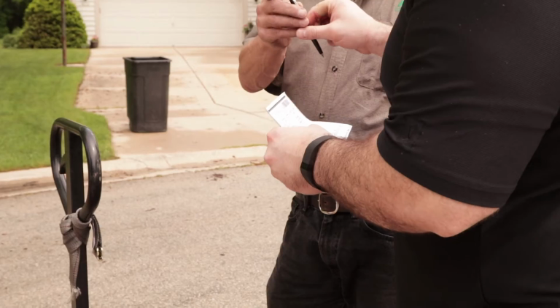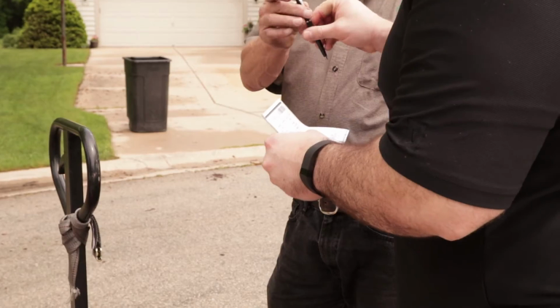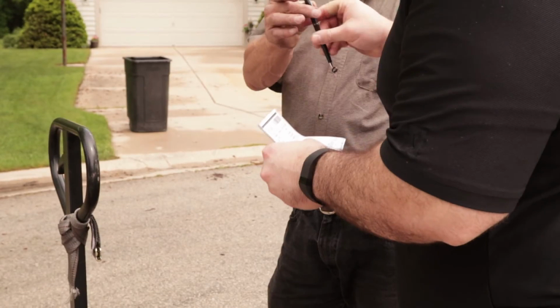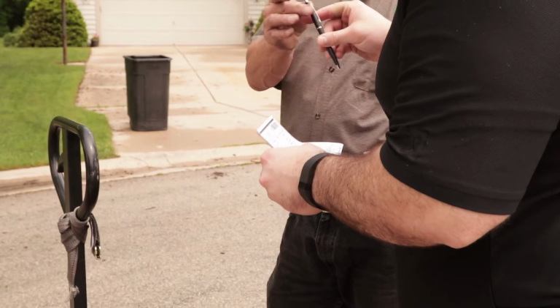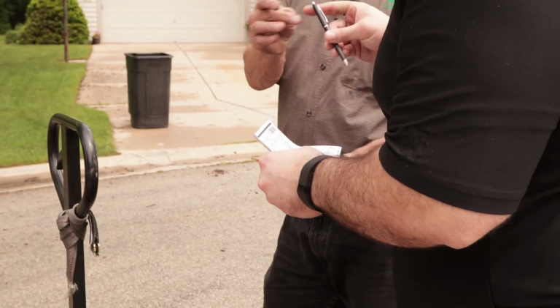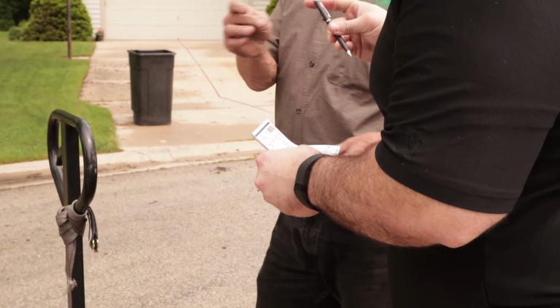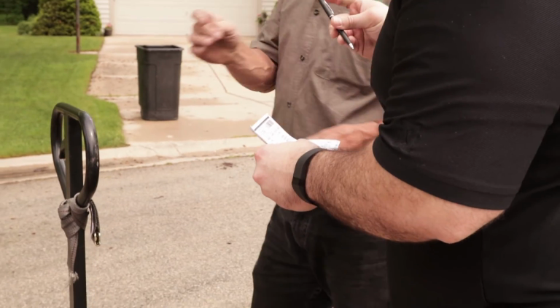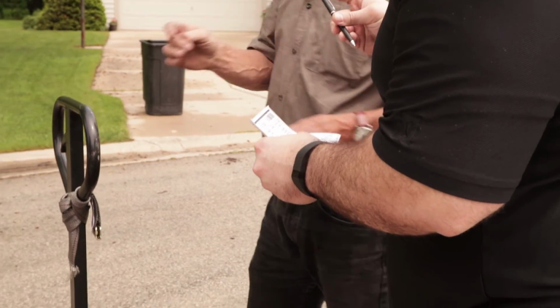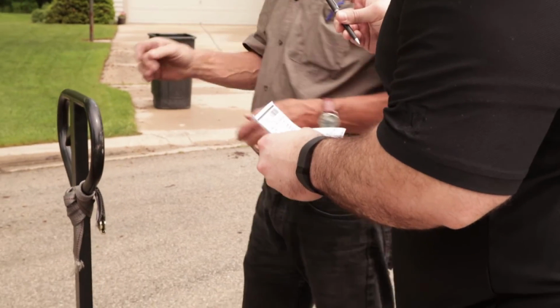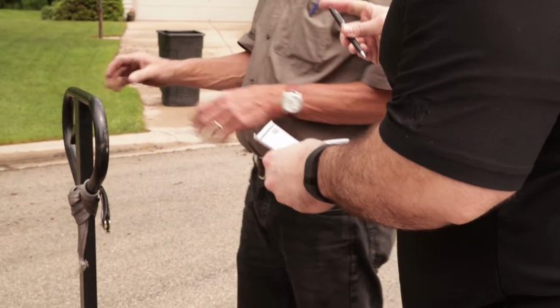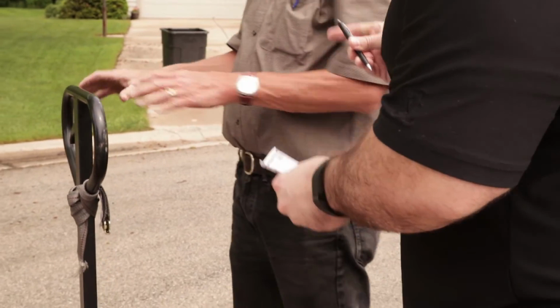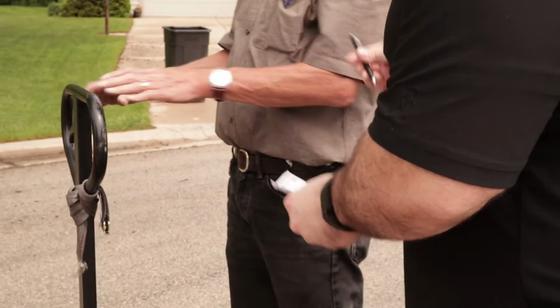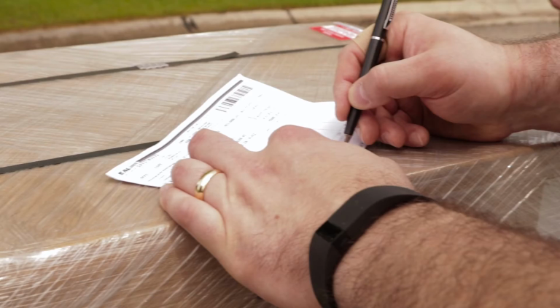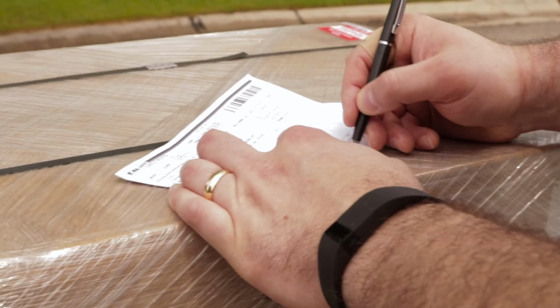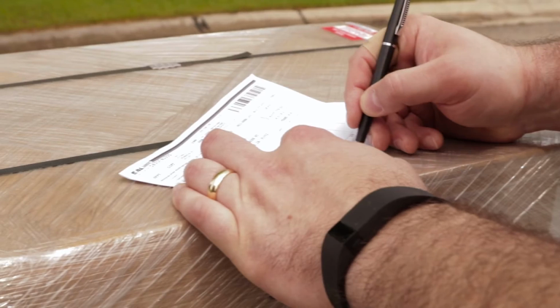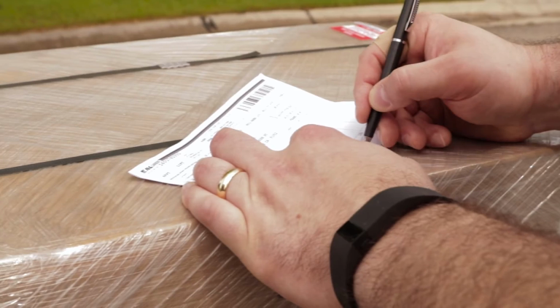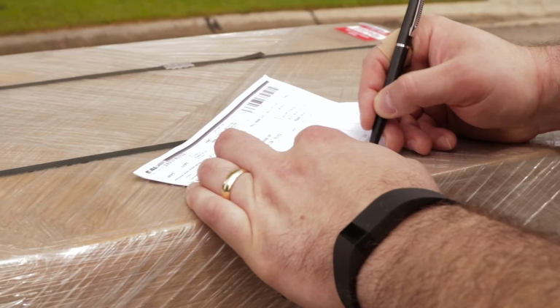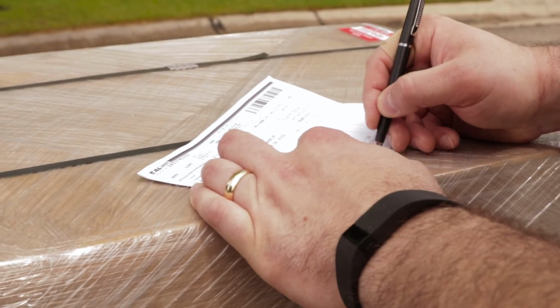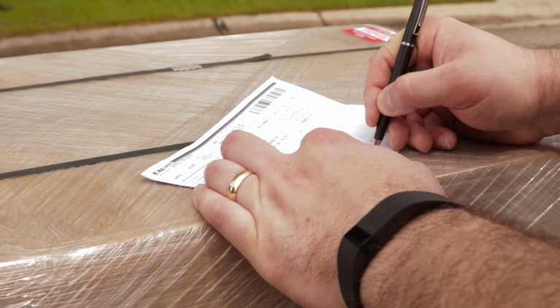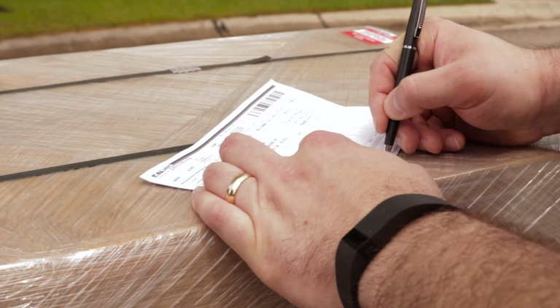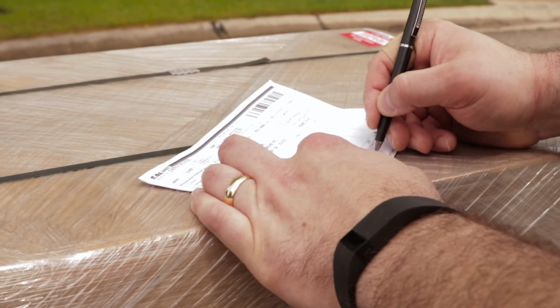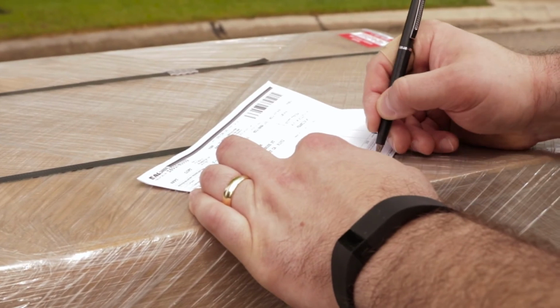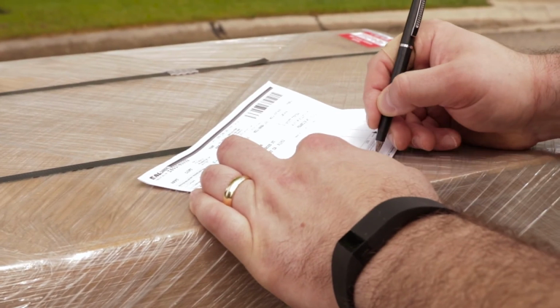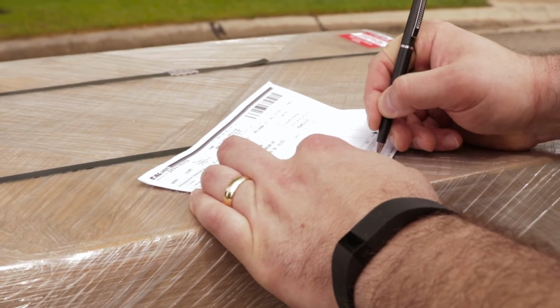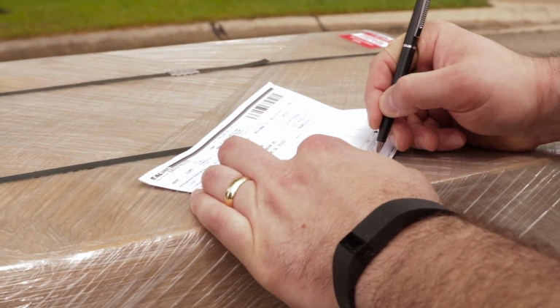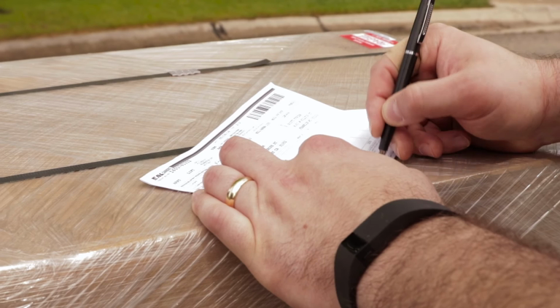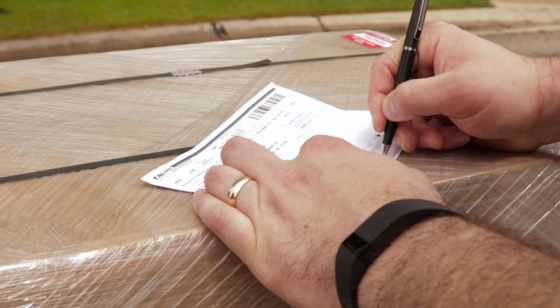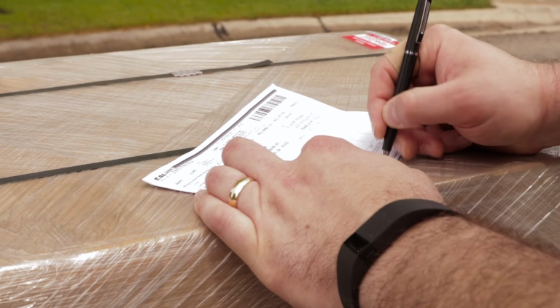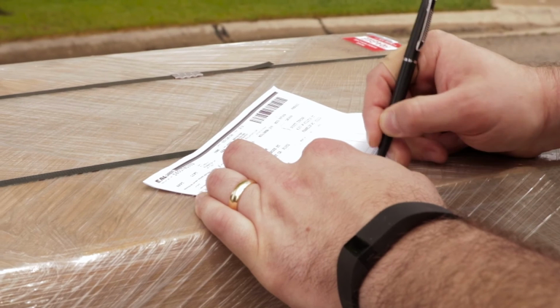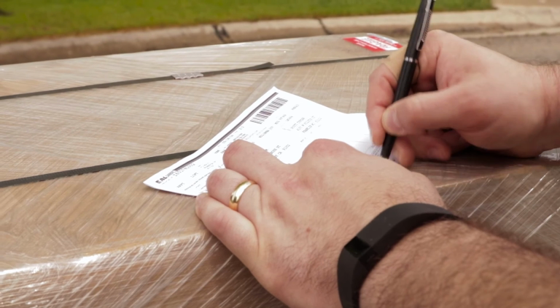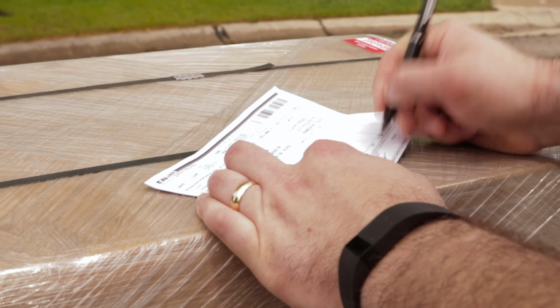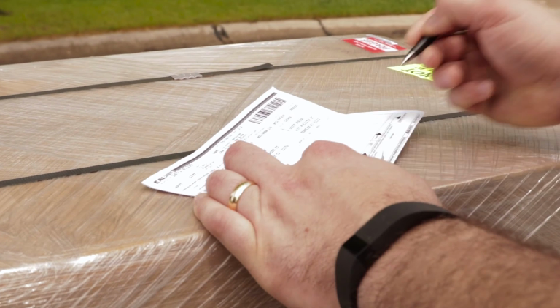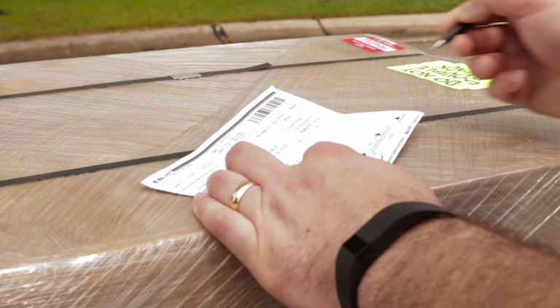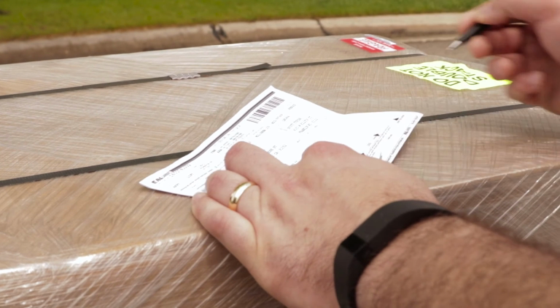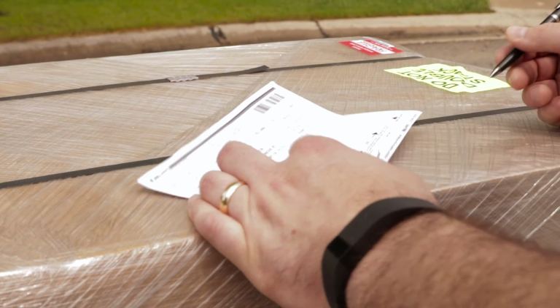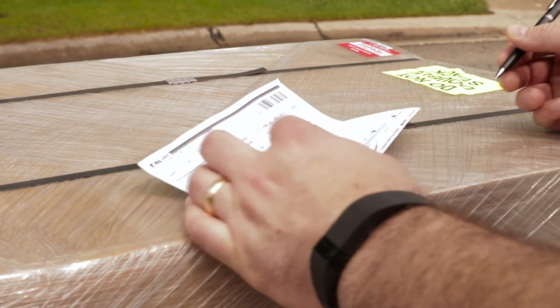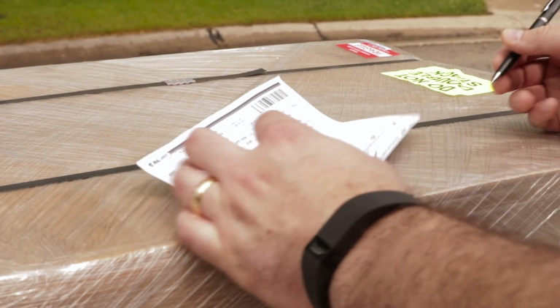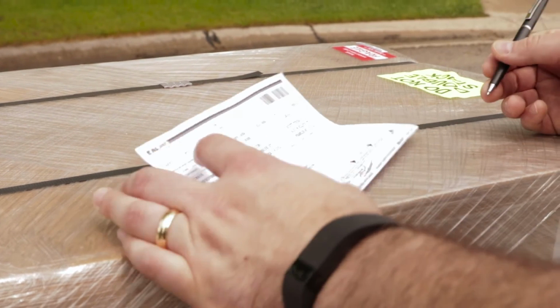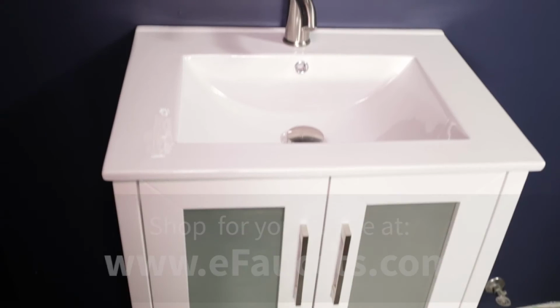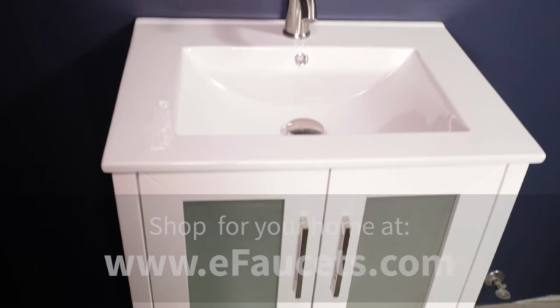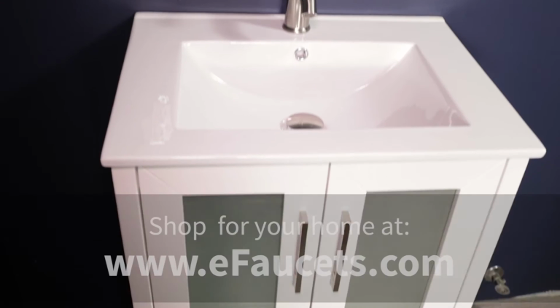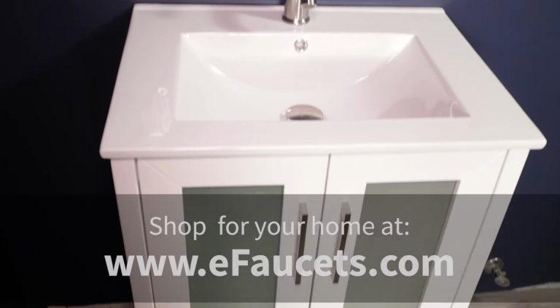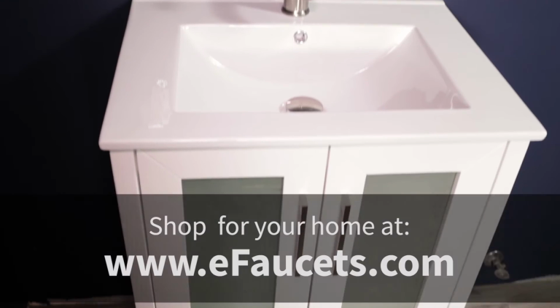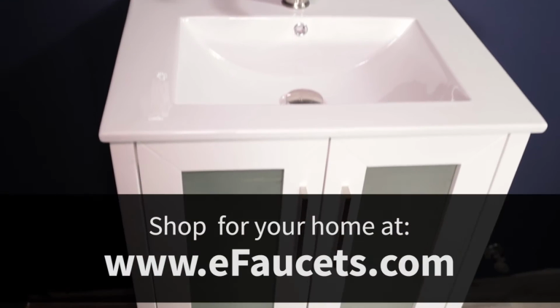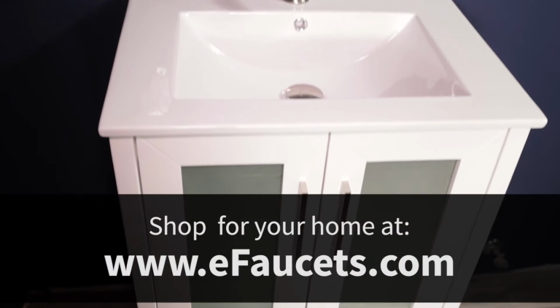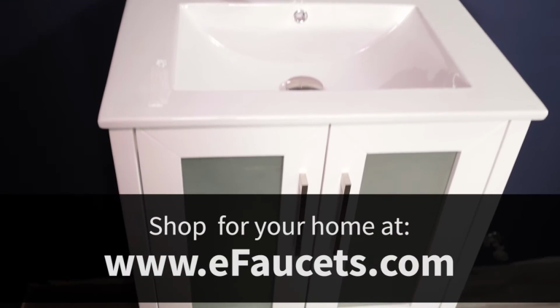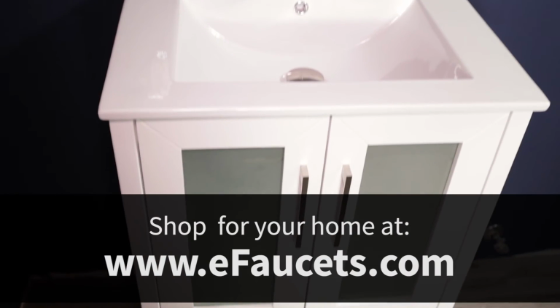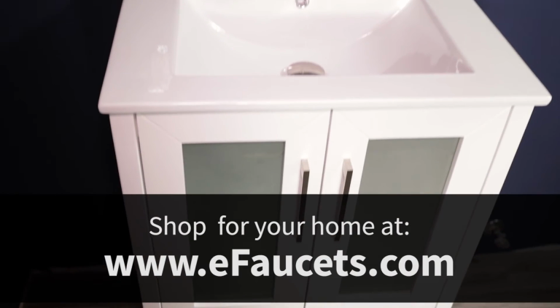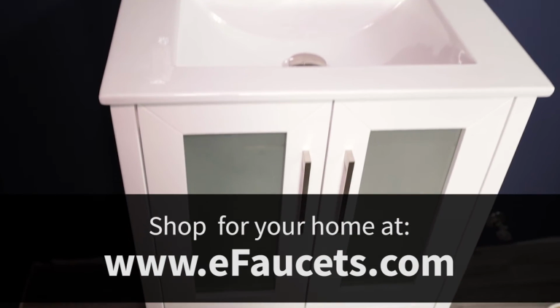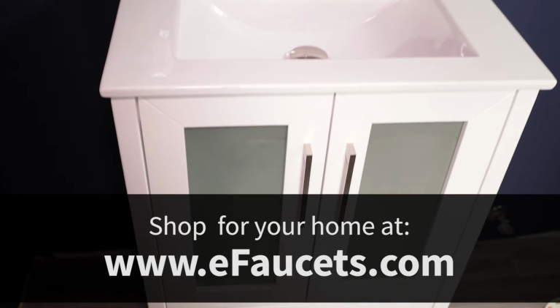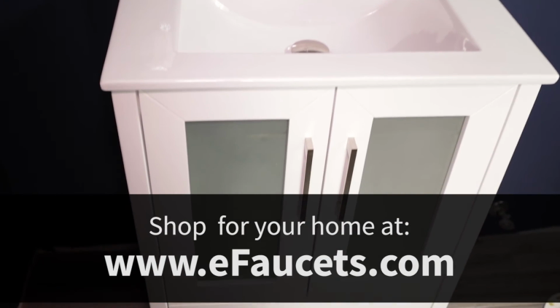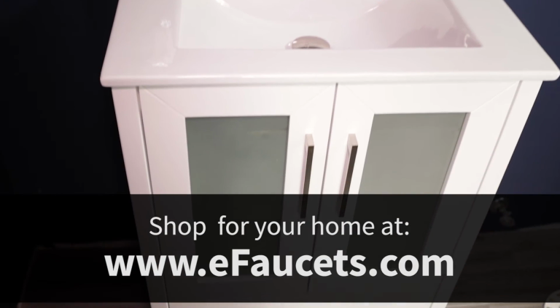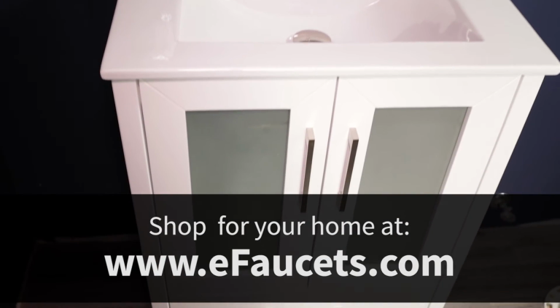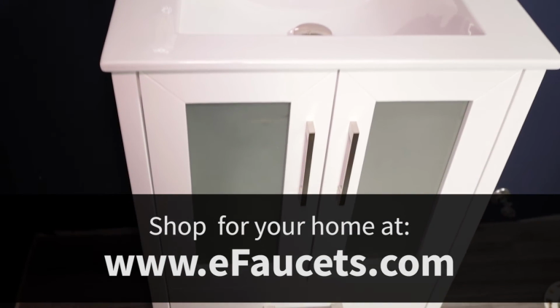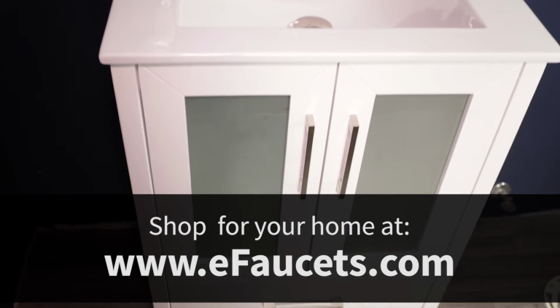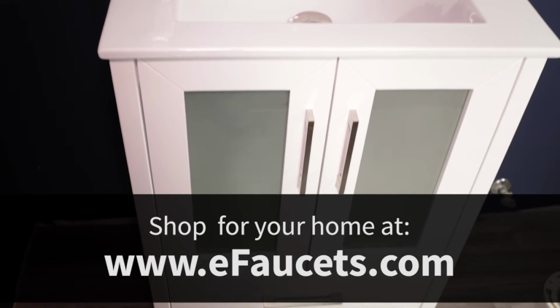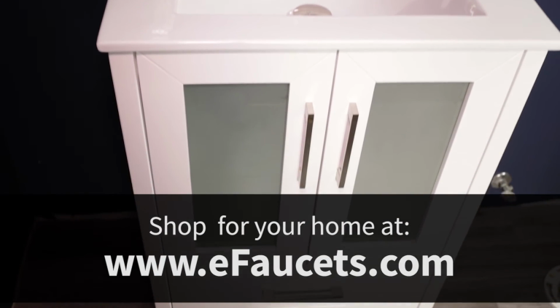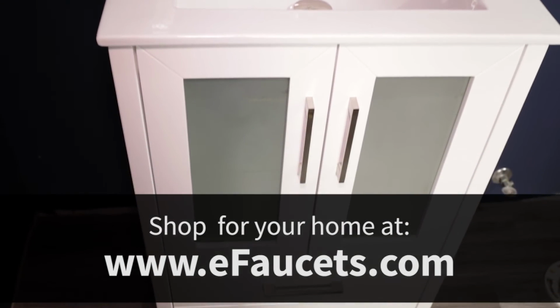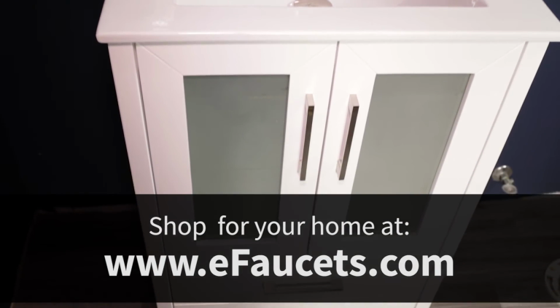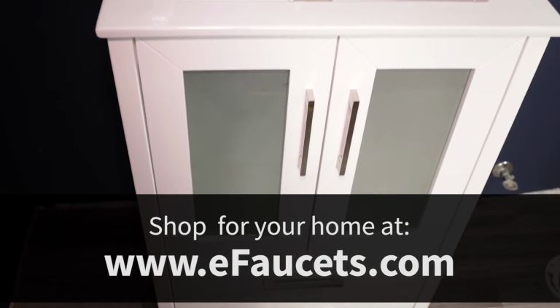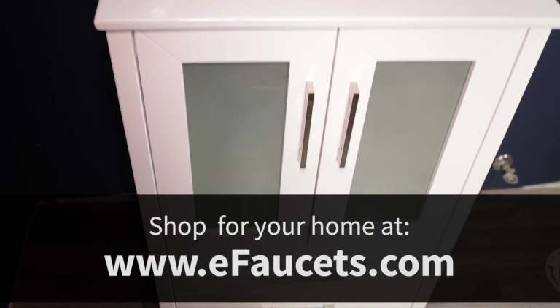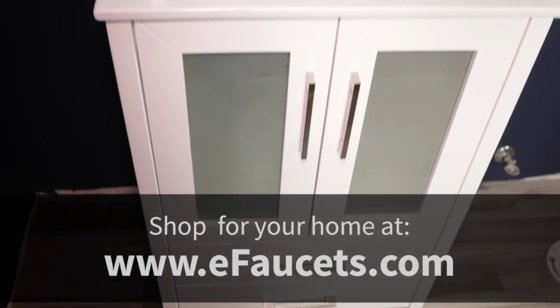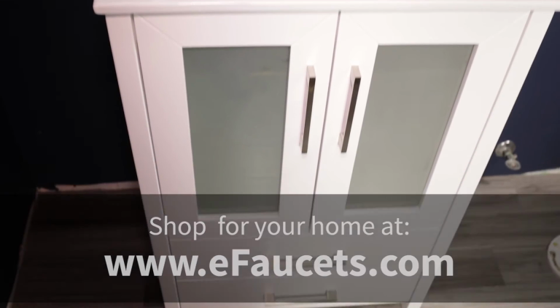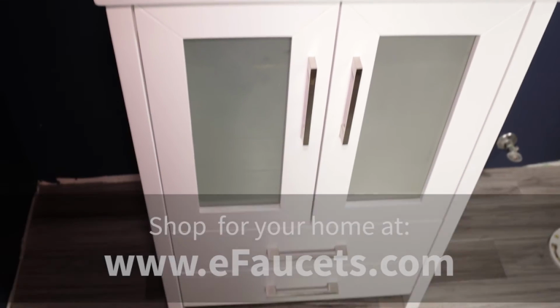When you are satisfied that your purchases are in perfect condition, sign the delivery form. Thank you for shopping at eFaucets and enjoy your new product.